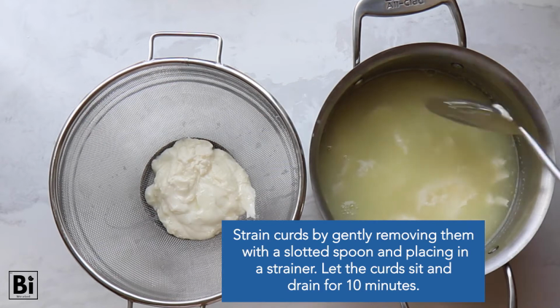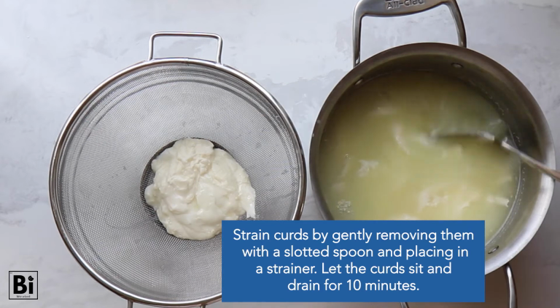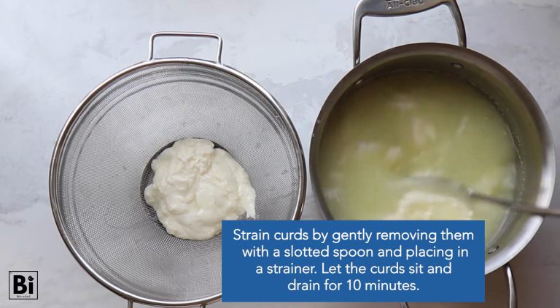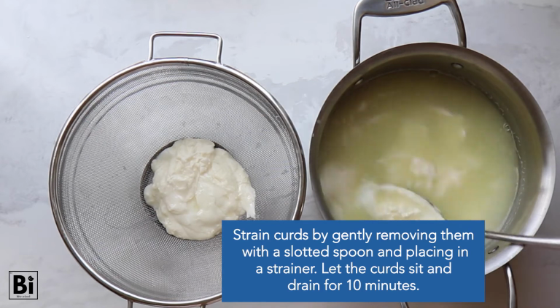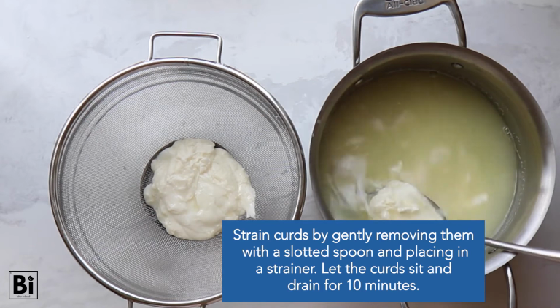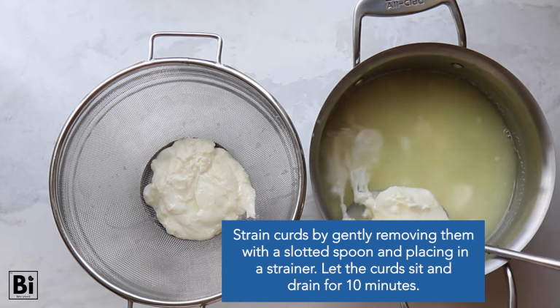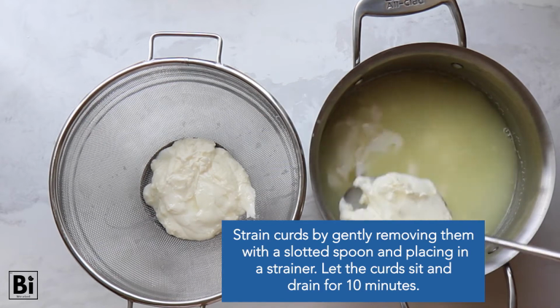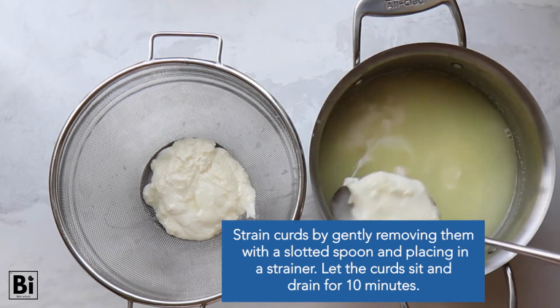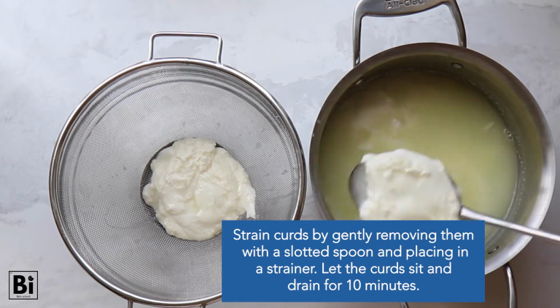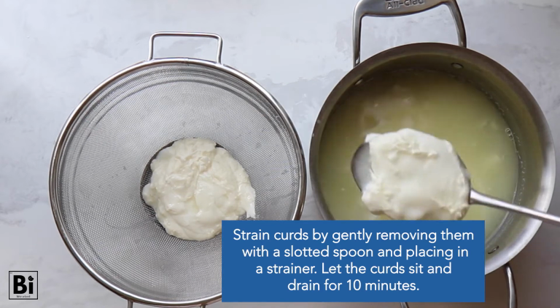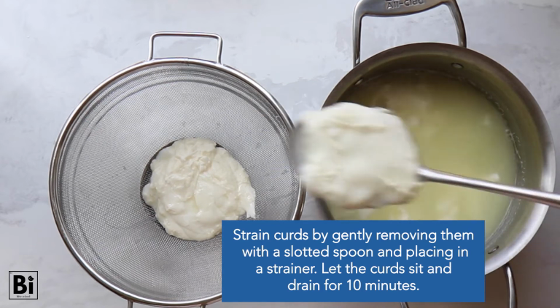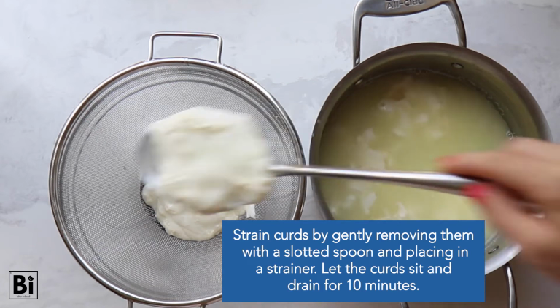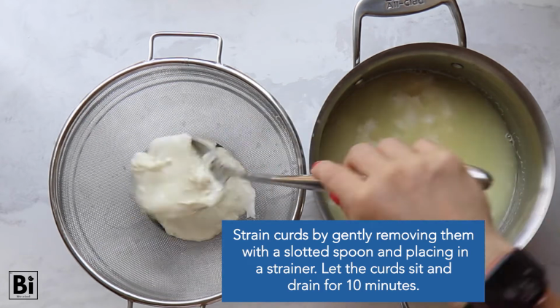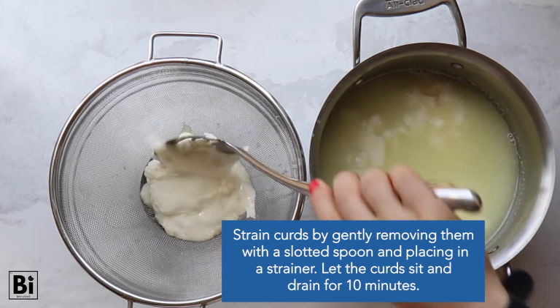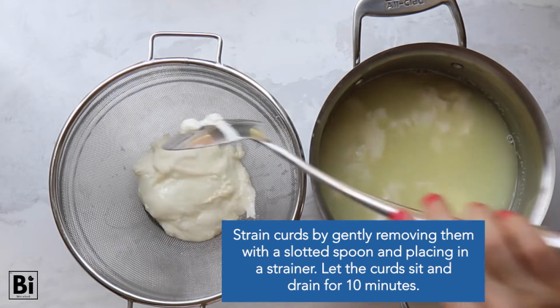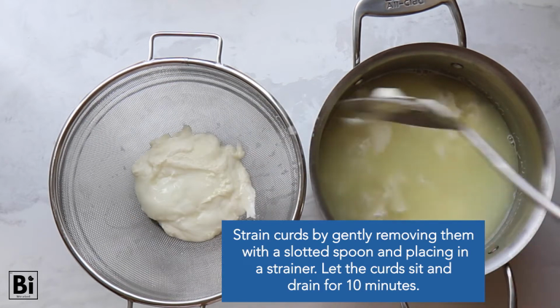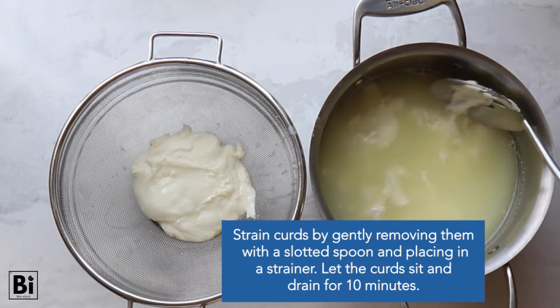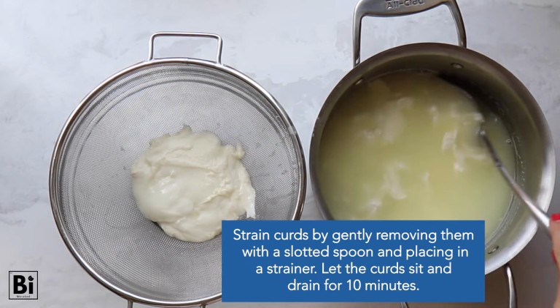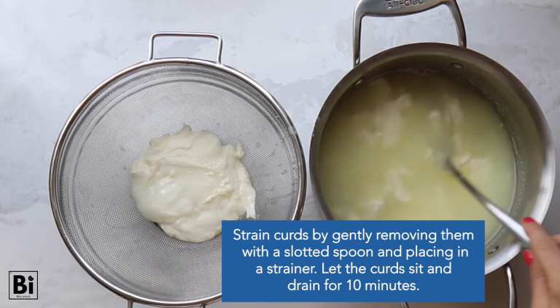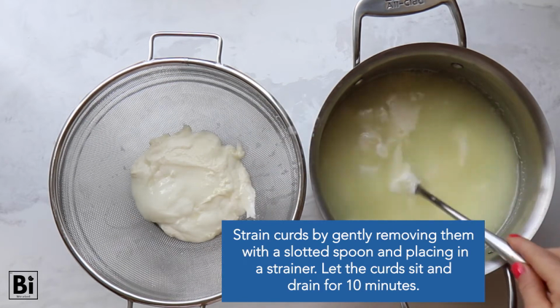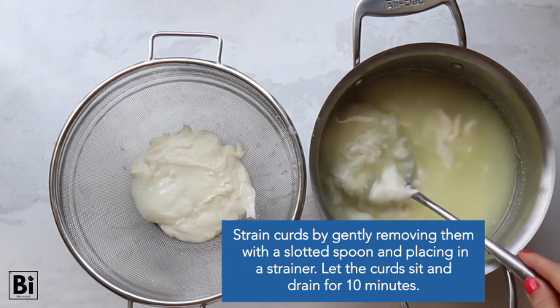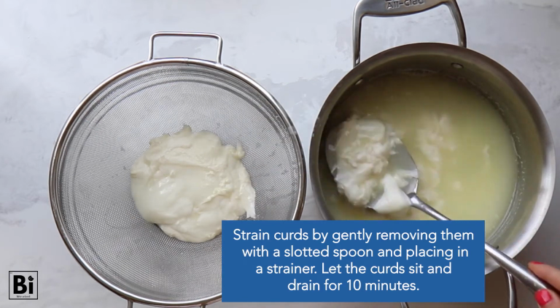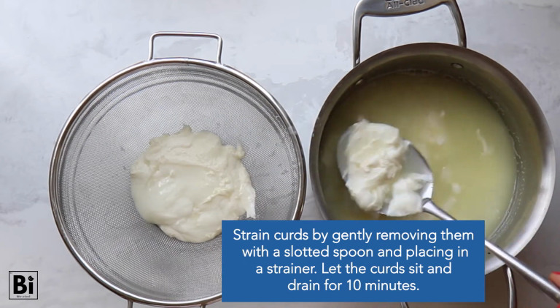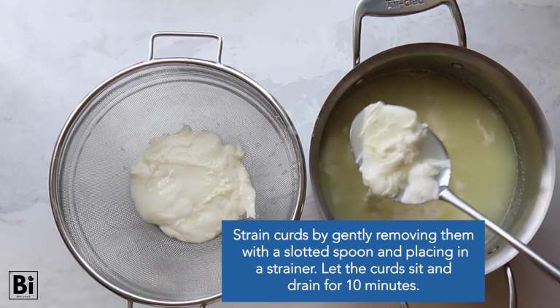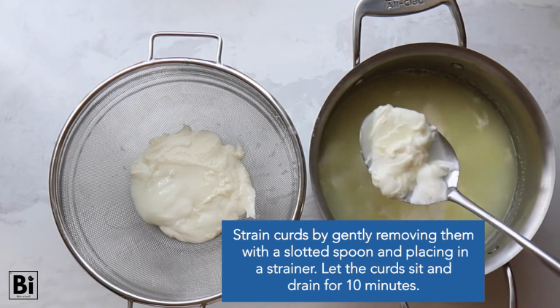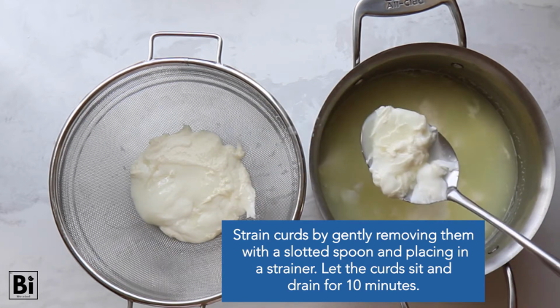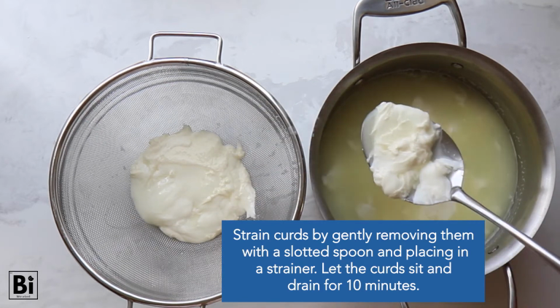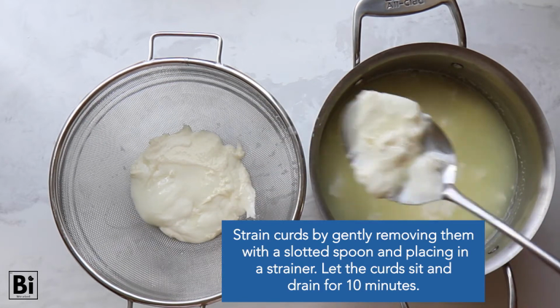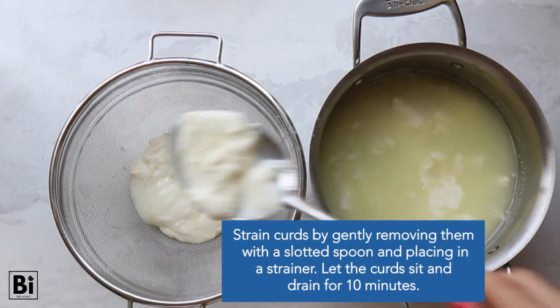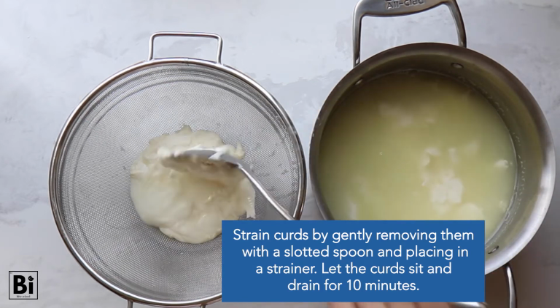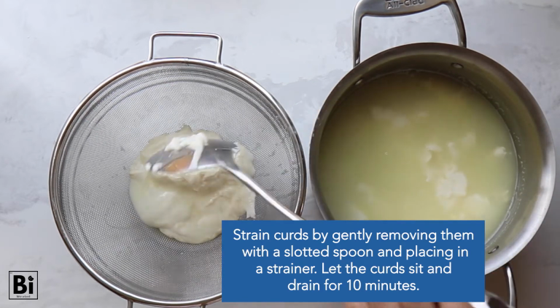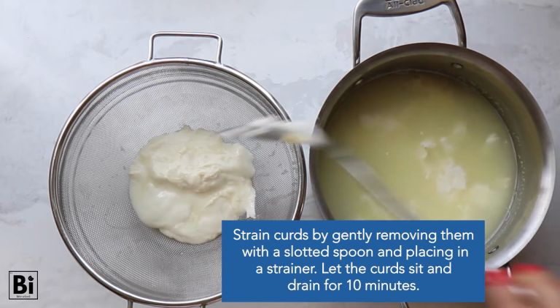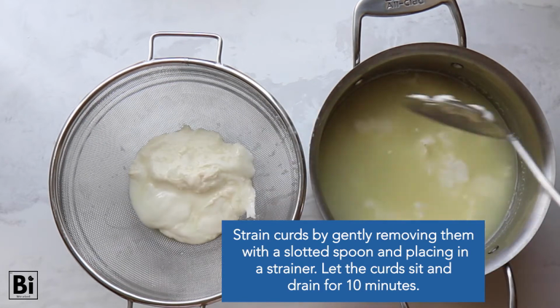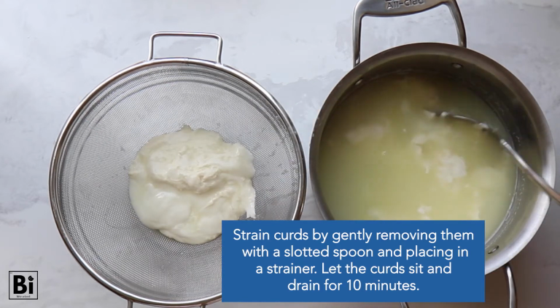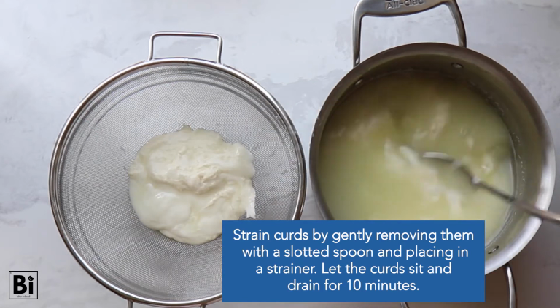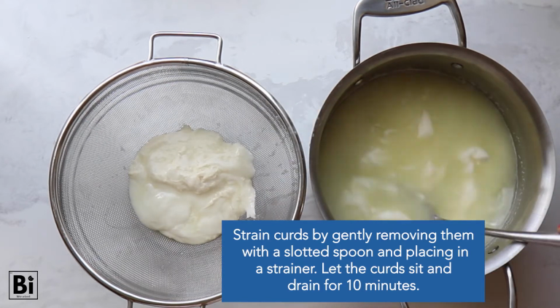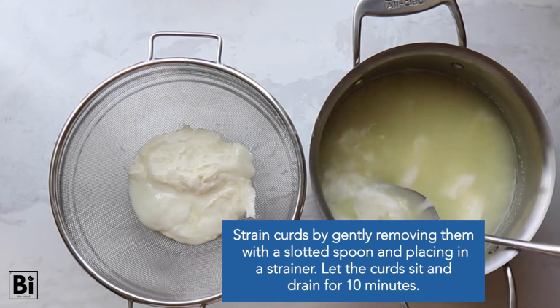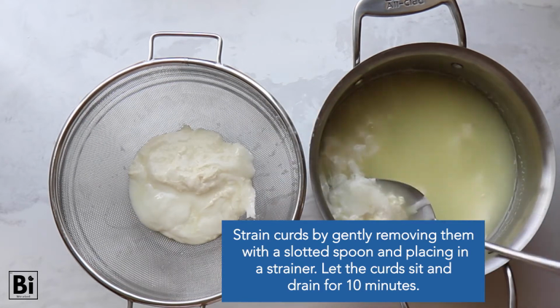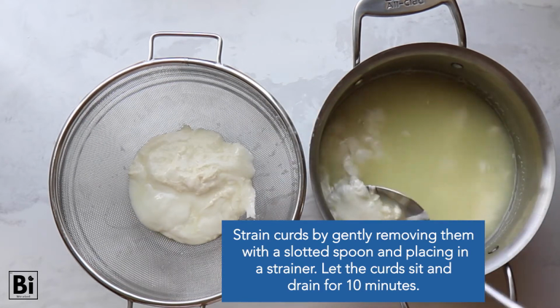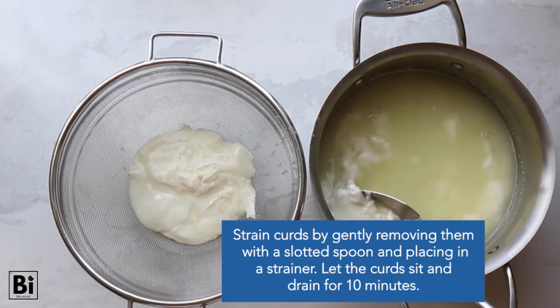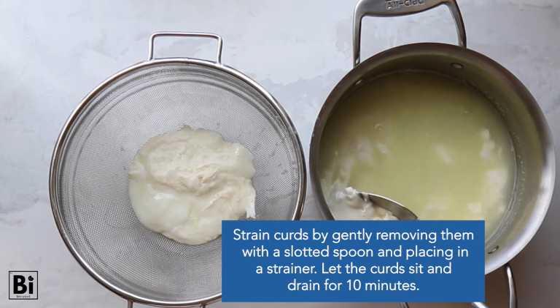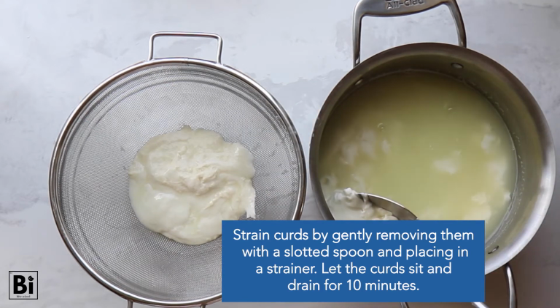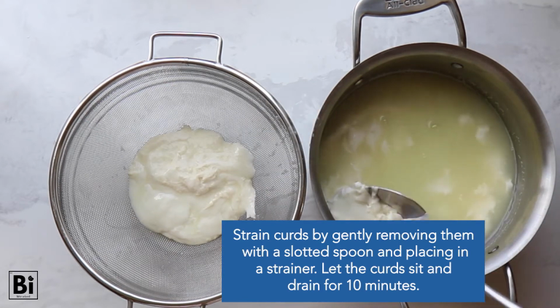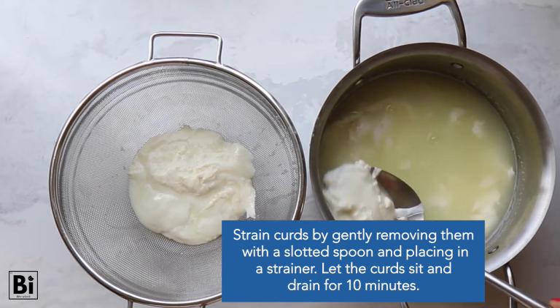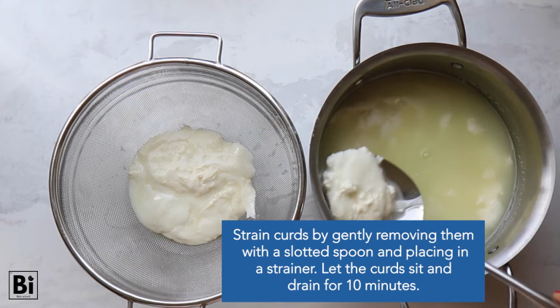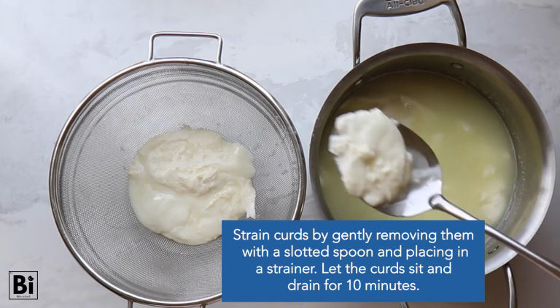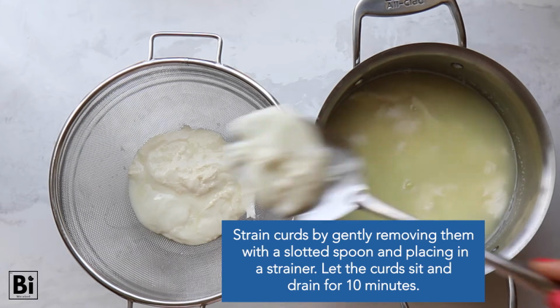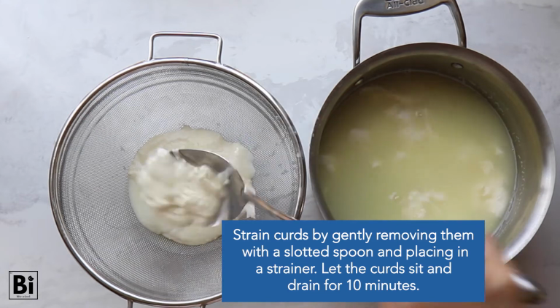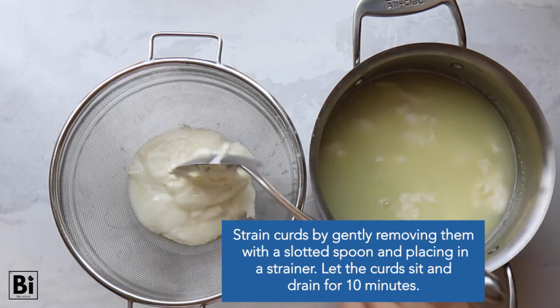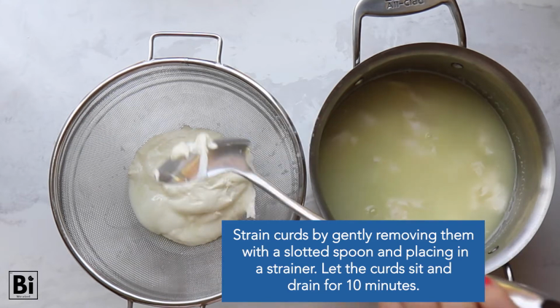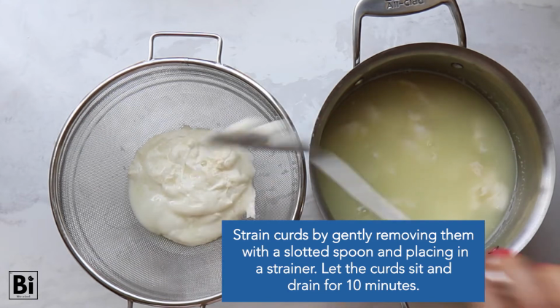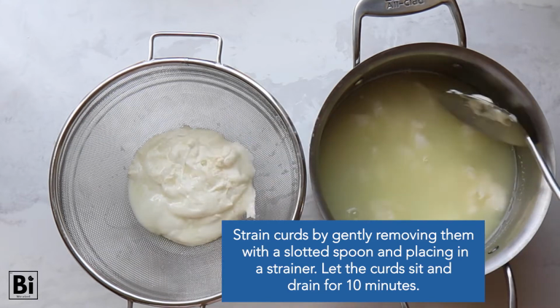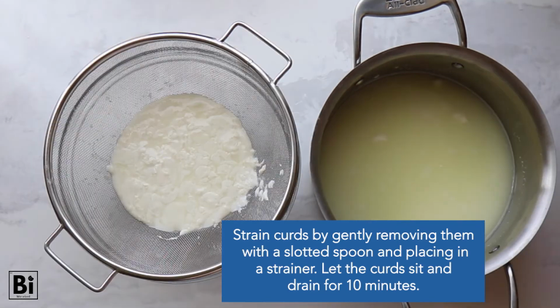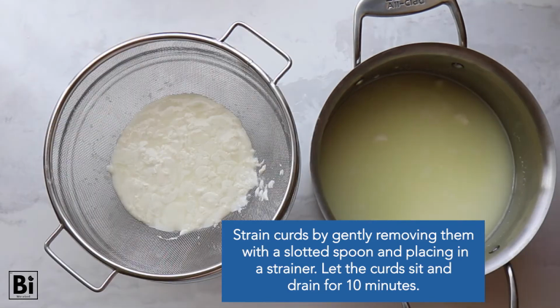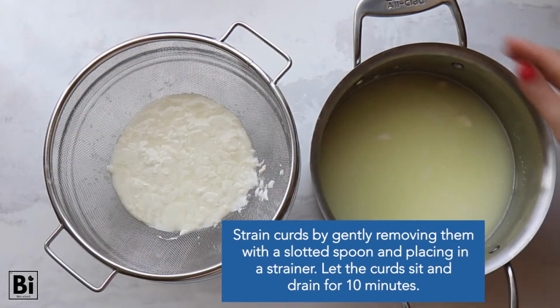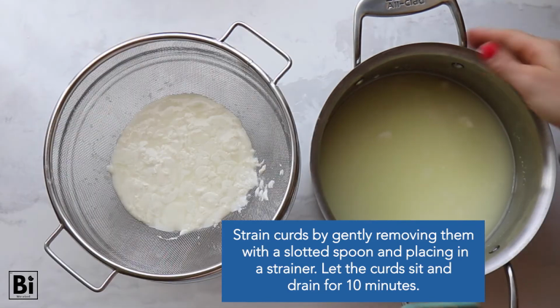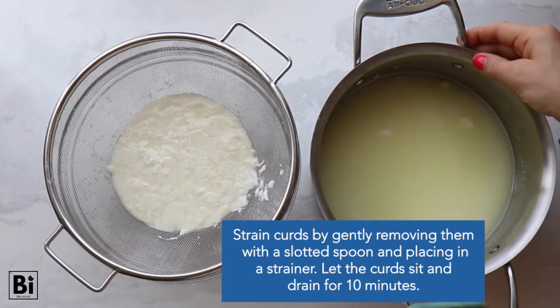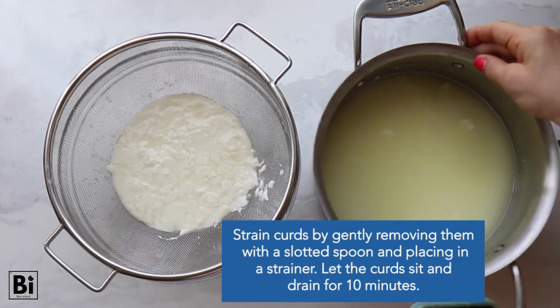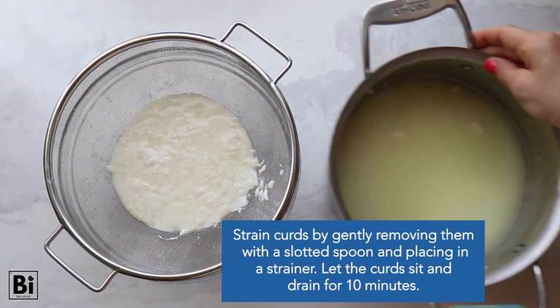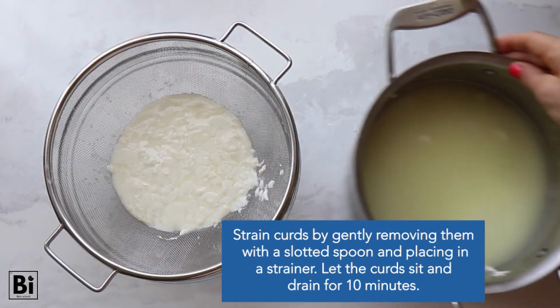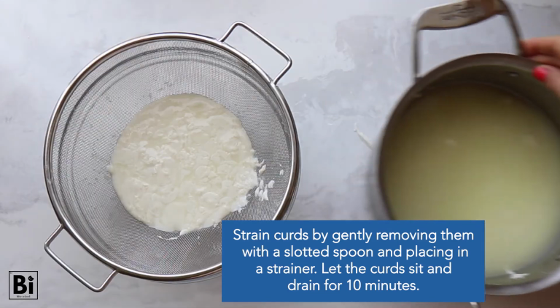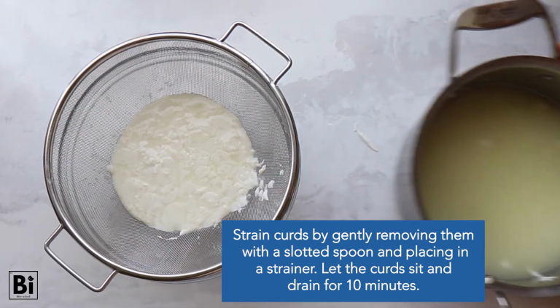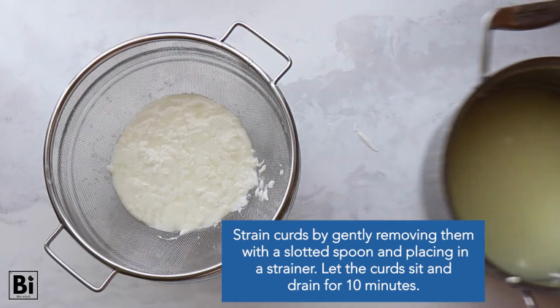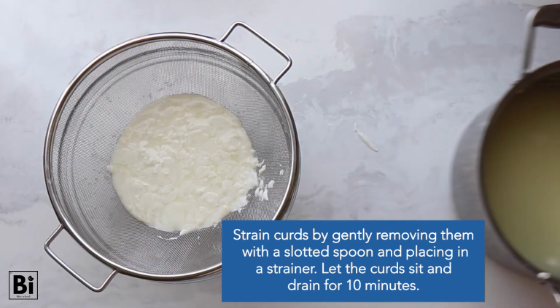Then strain the curds by gently removing them with a slotted spoon and placing them in a strainer. Let the curds sit and drain for 10 minutes.